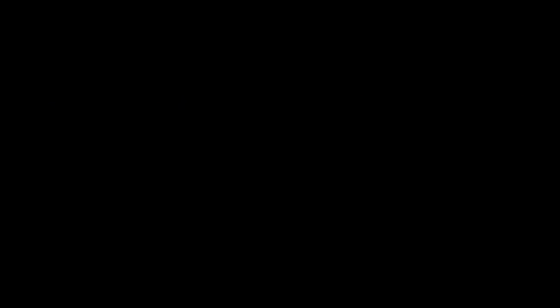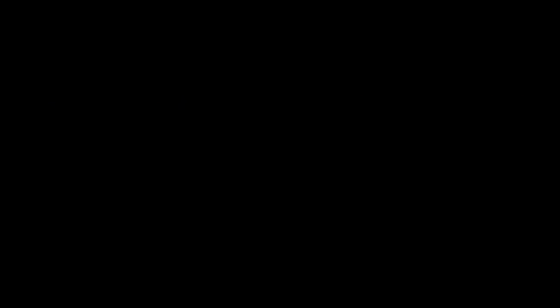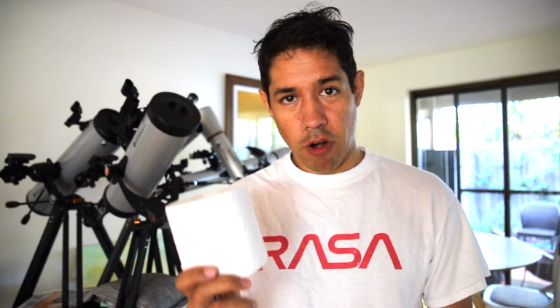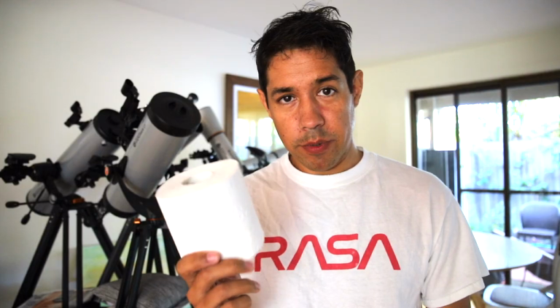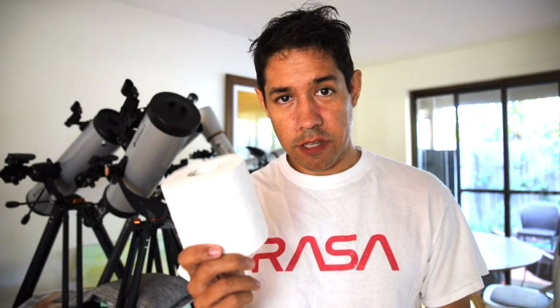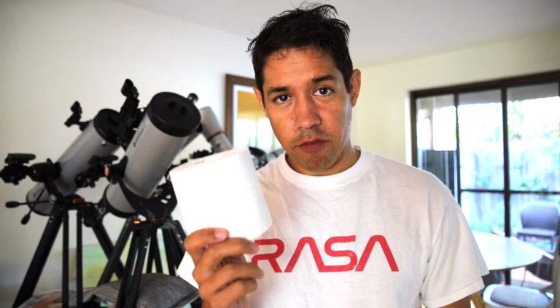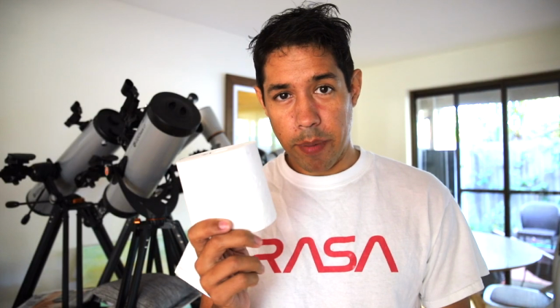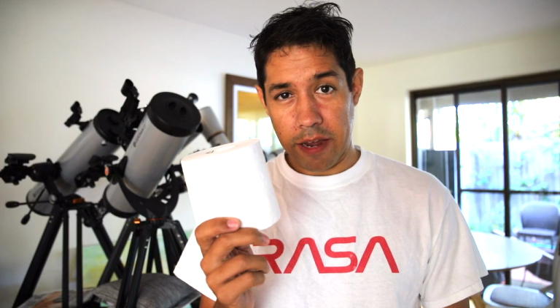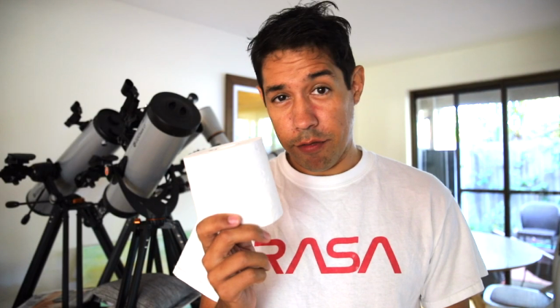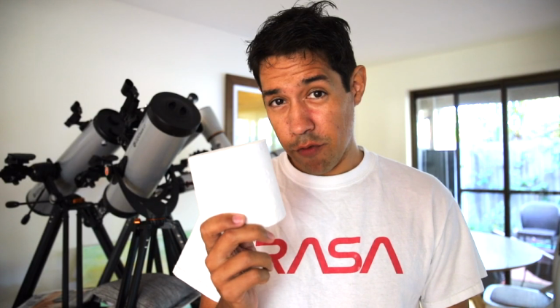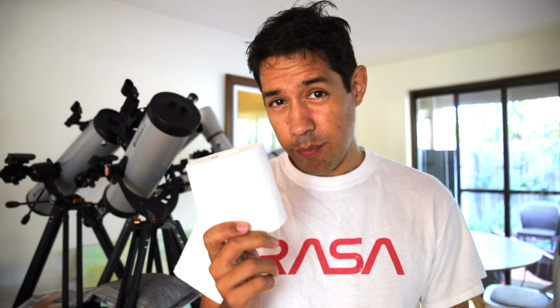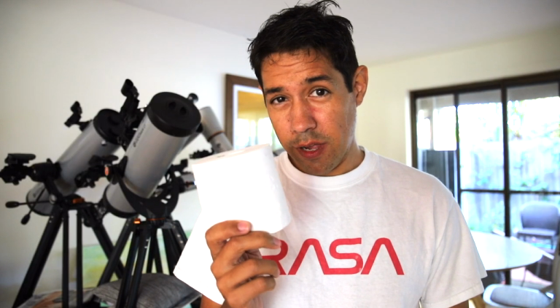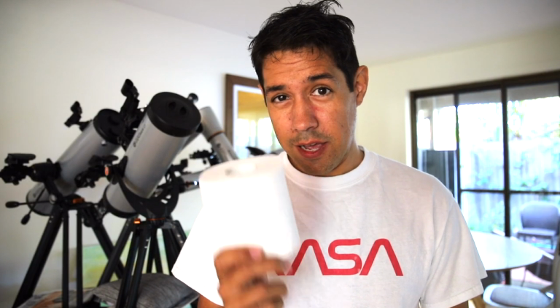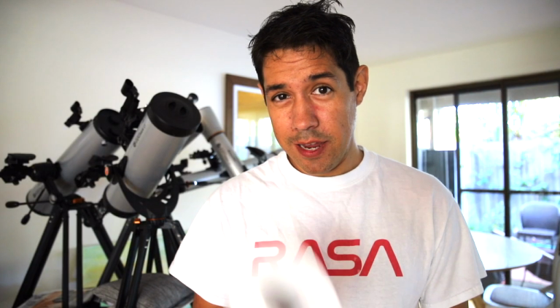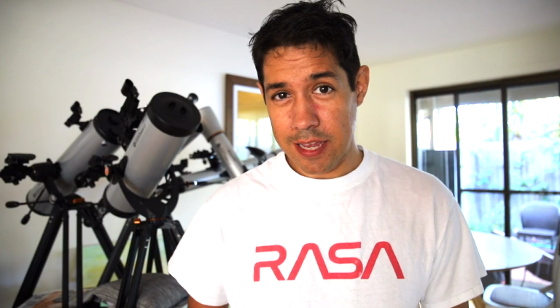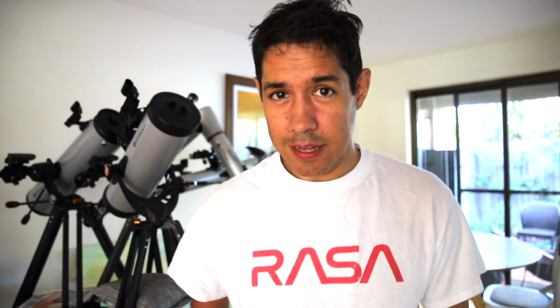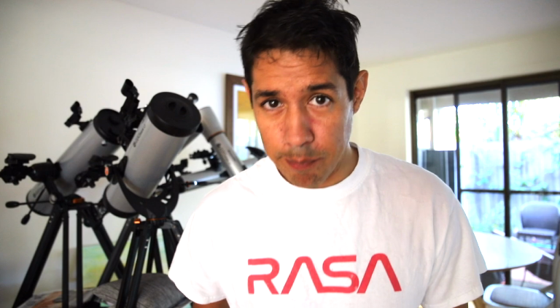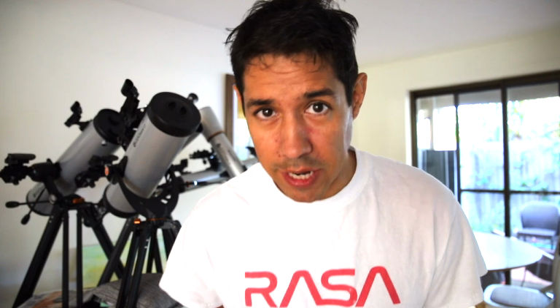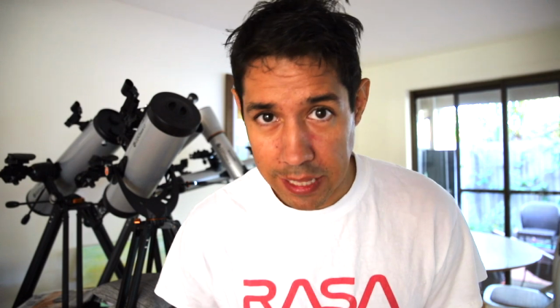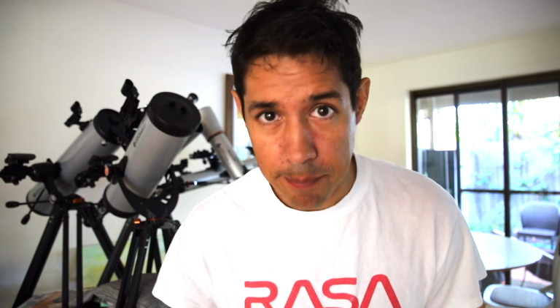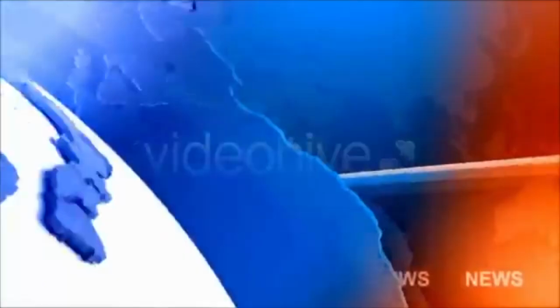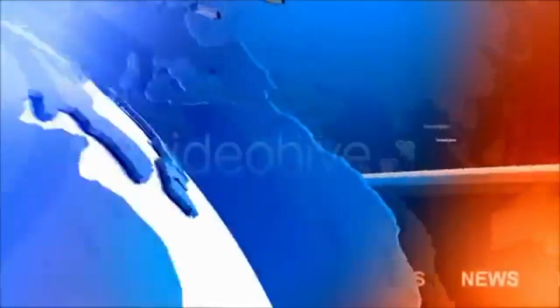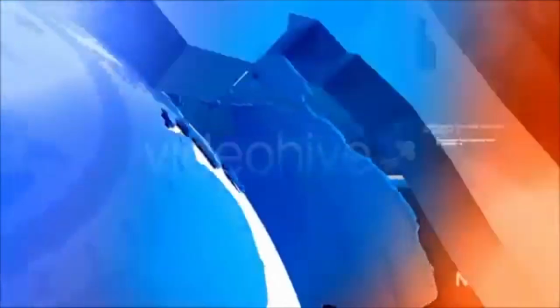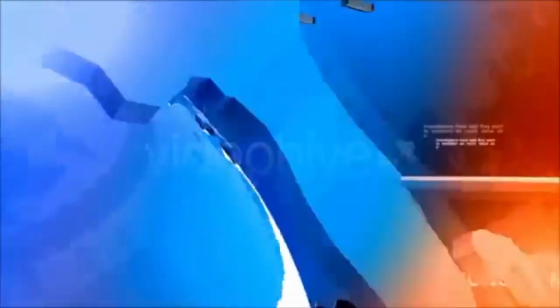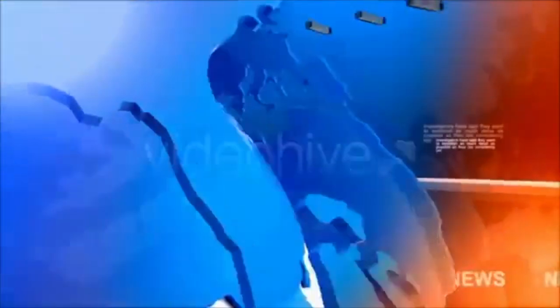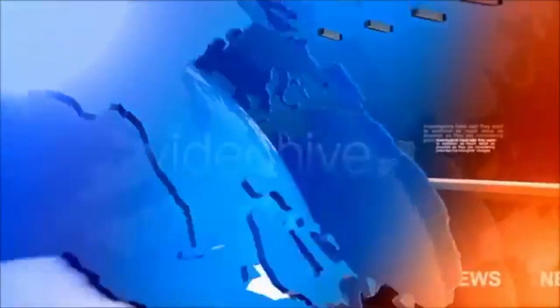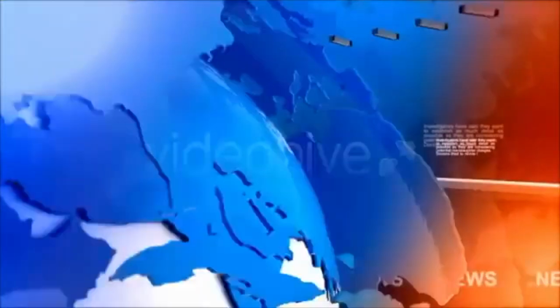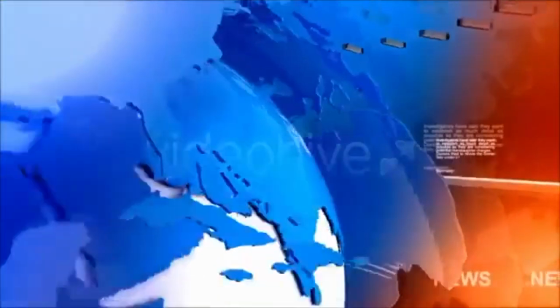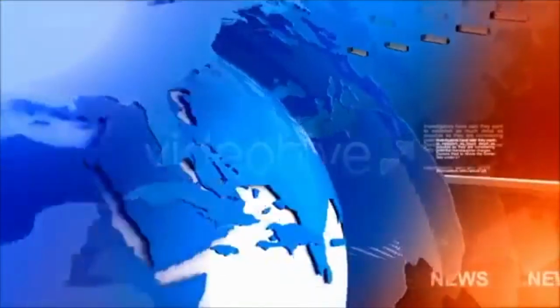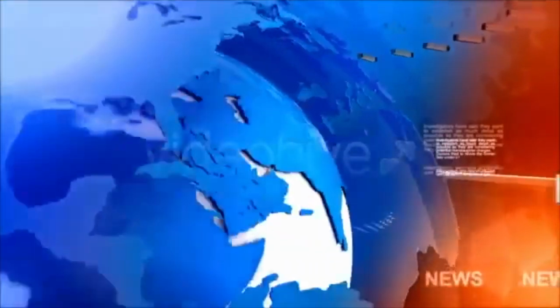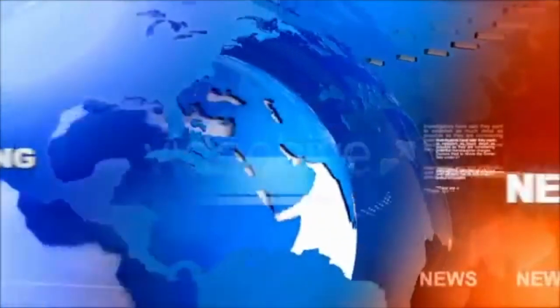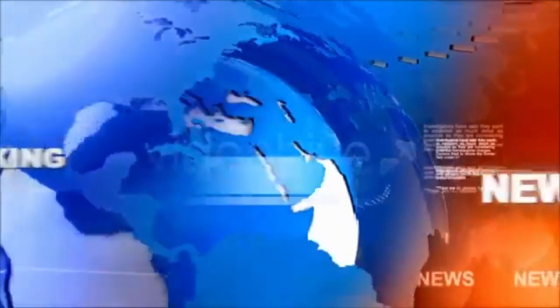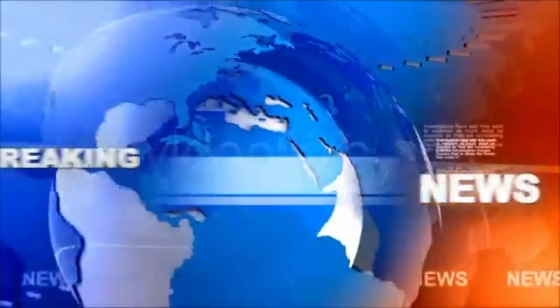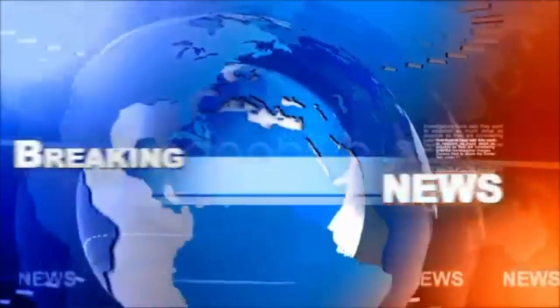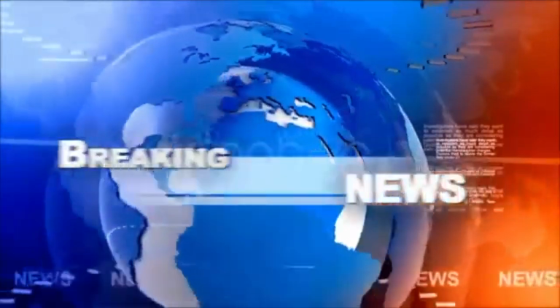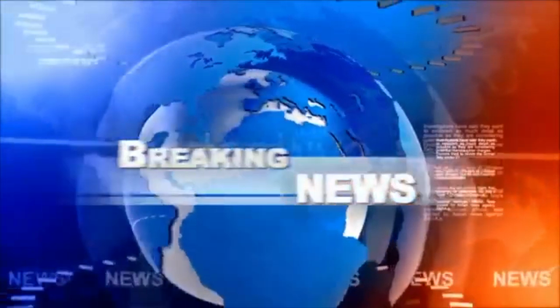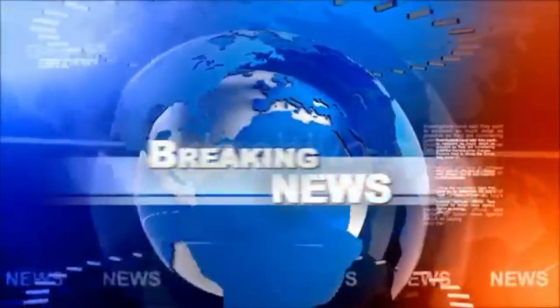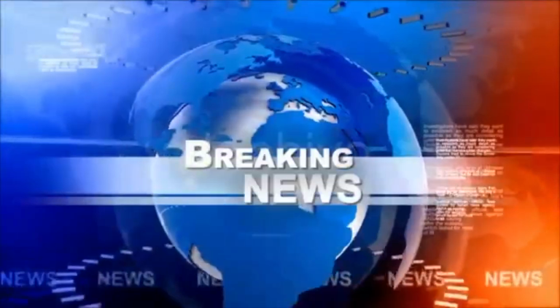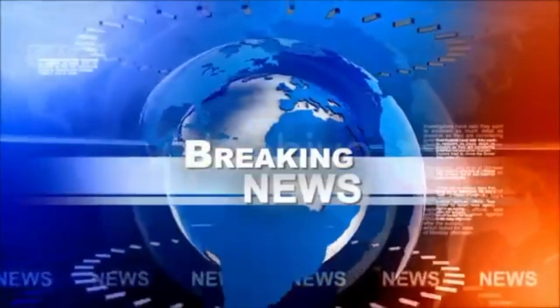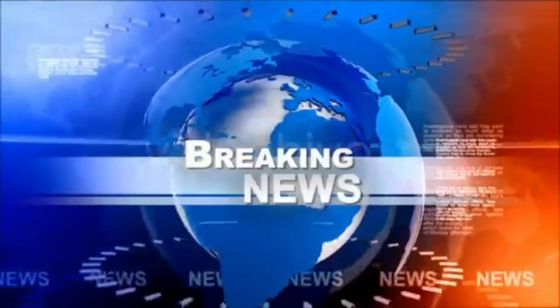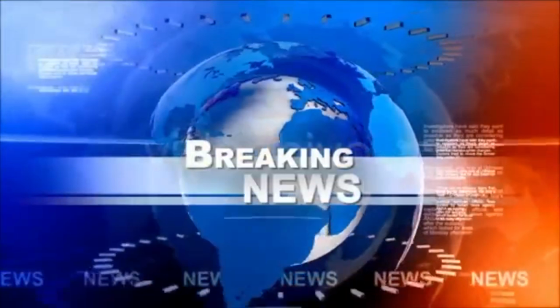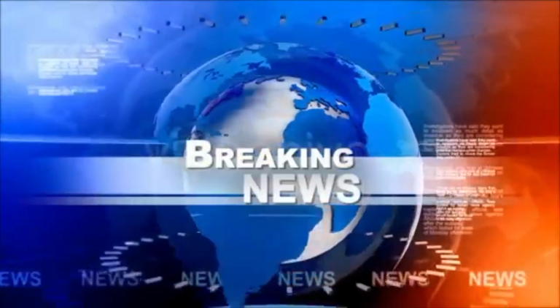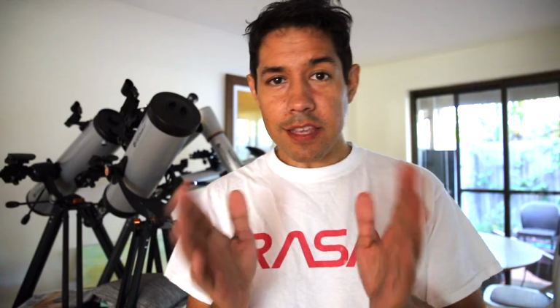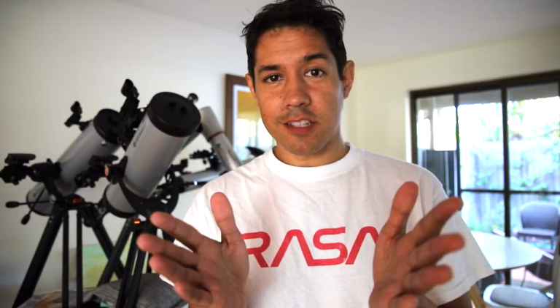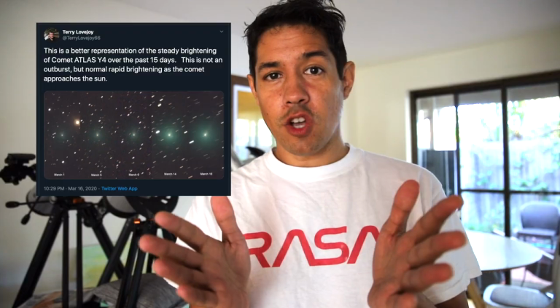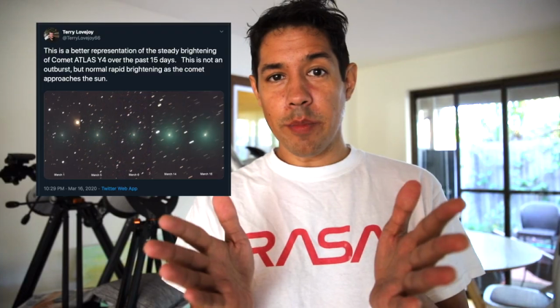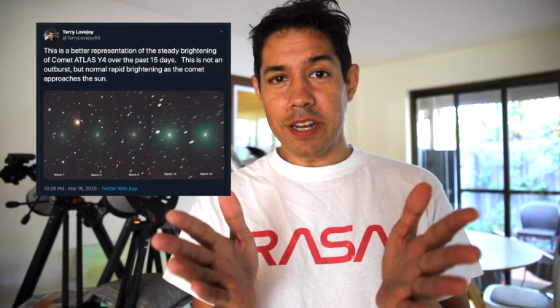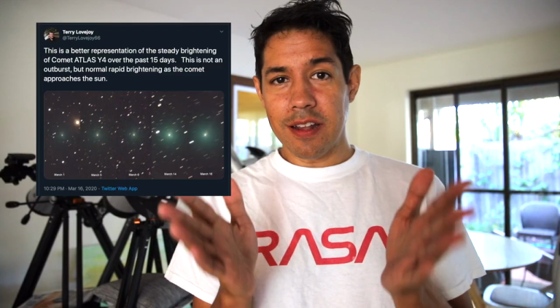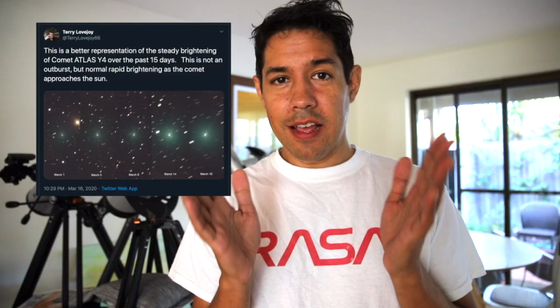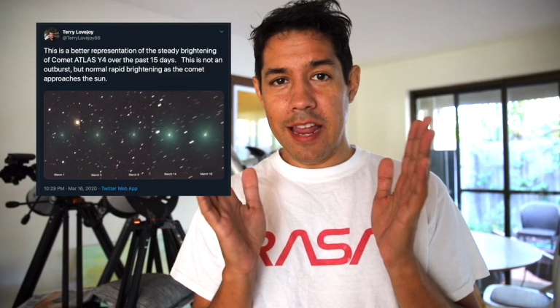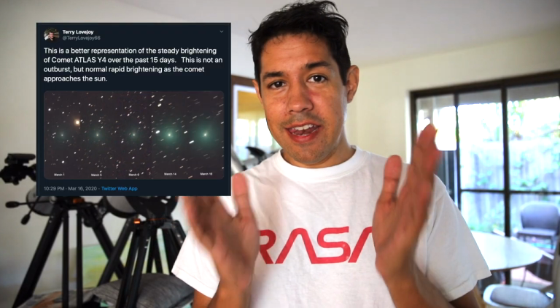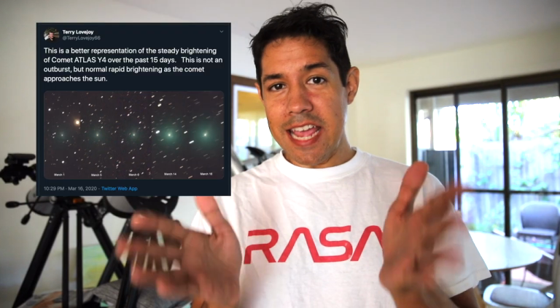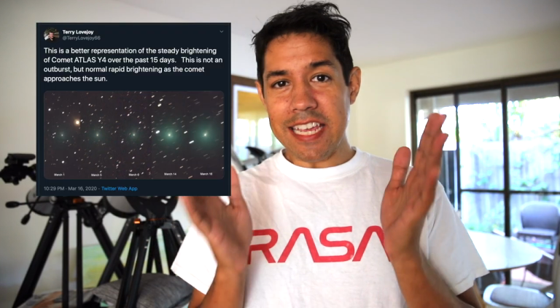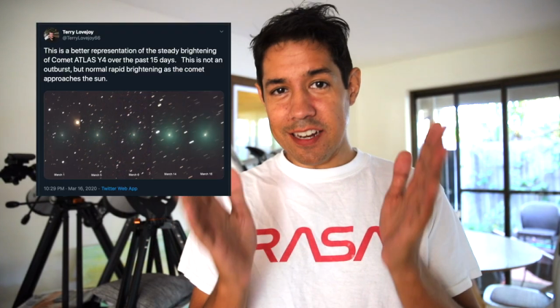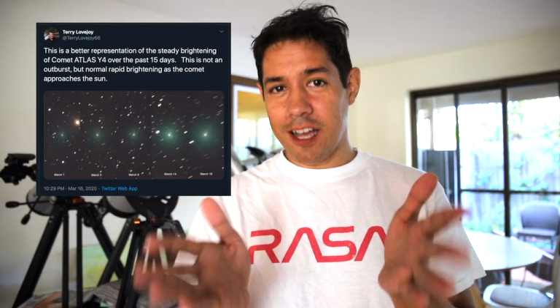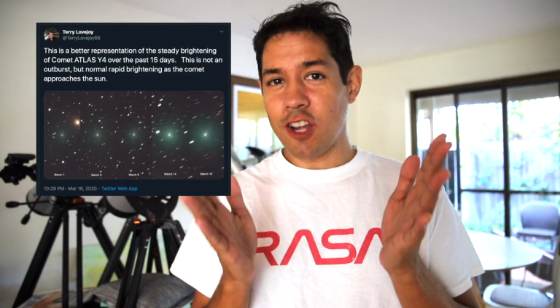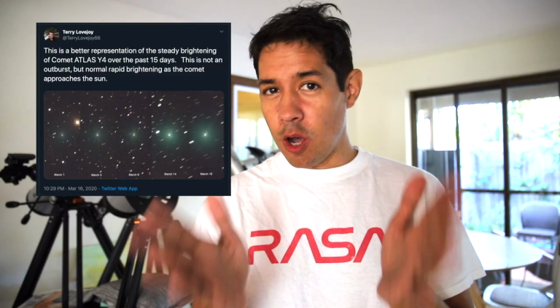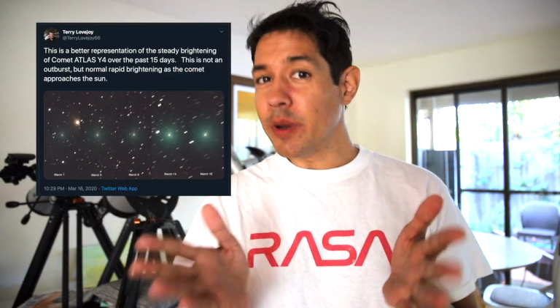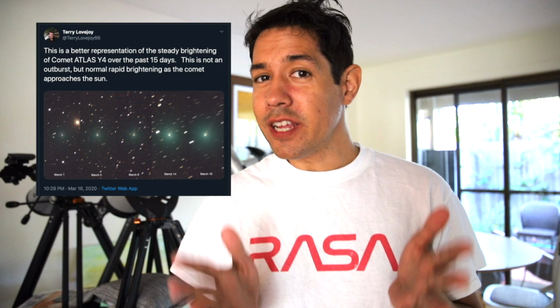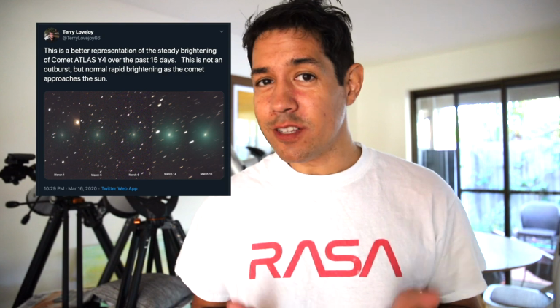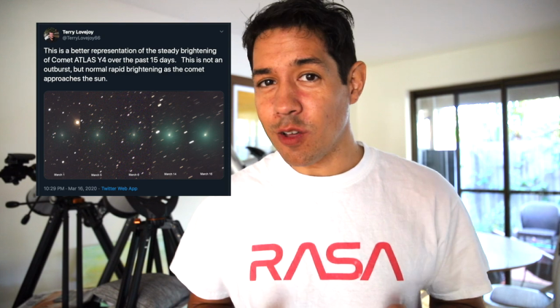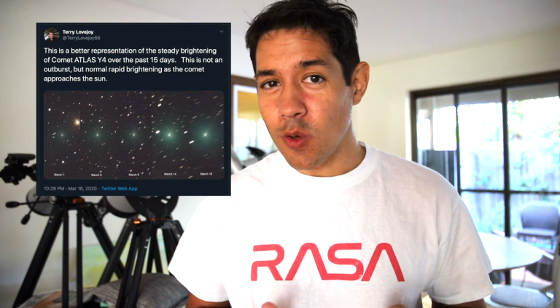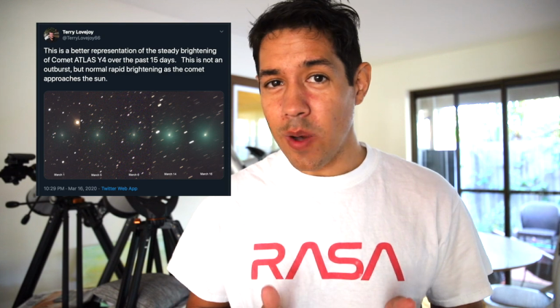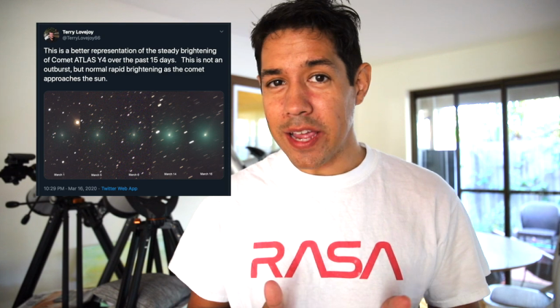Grab yourself a pack of three-ply and buckle up. There's a comet — a naked eye comet is on the way.